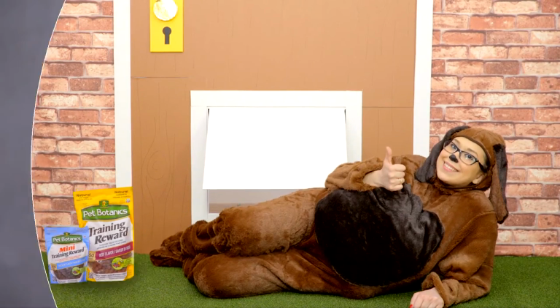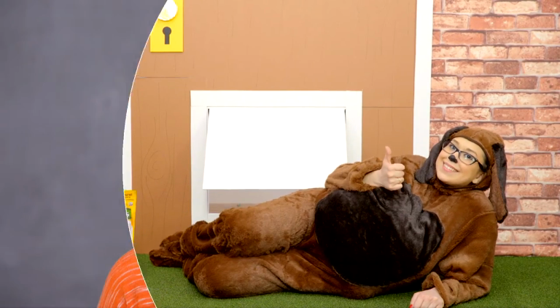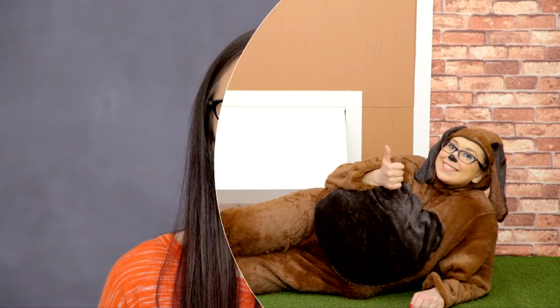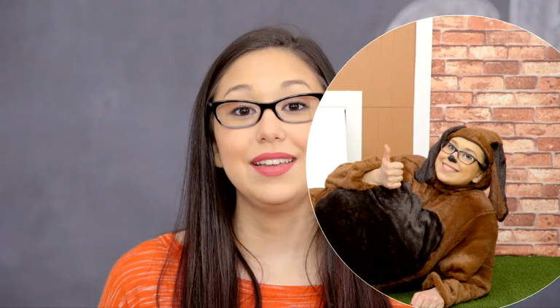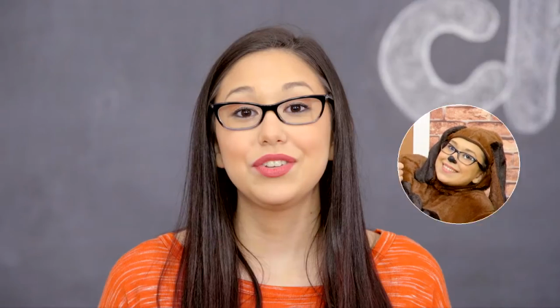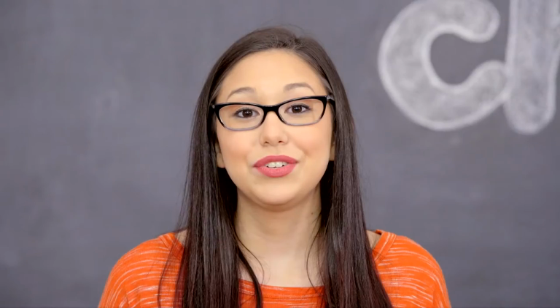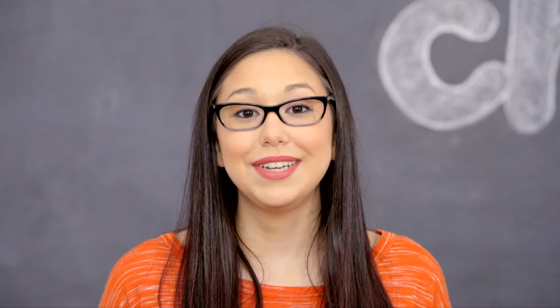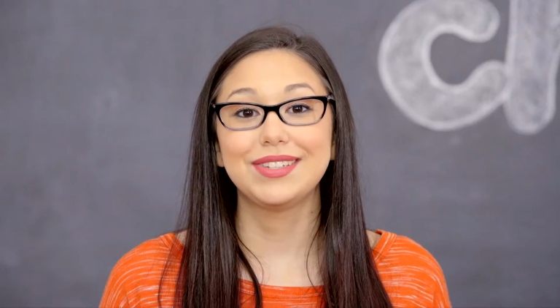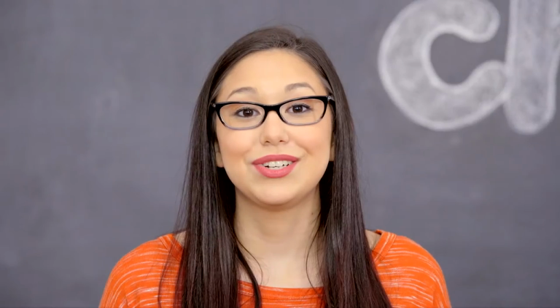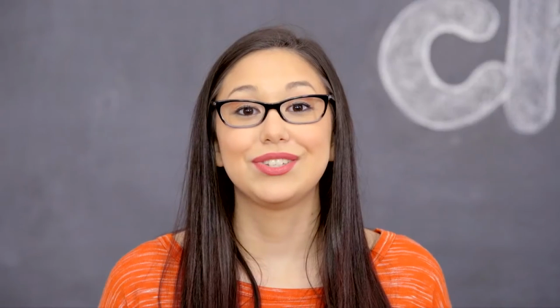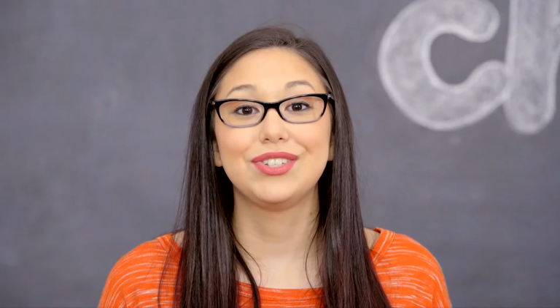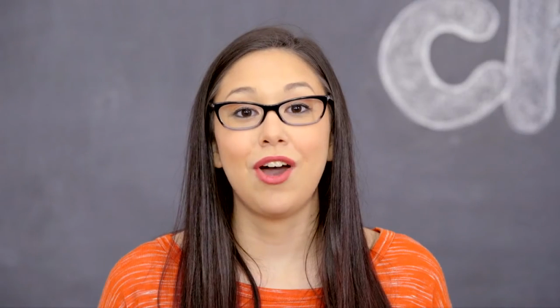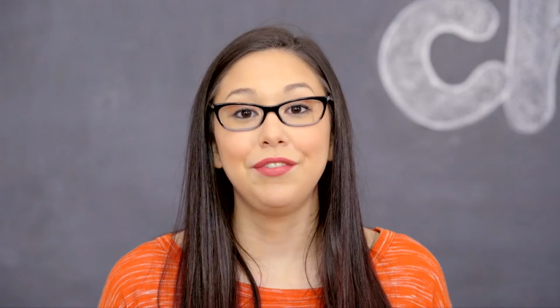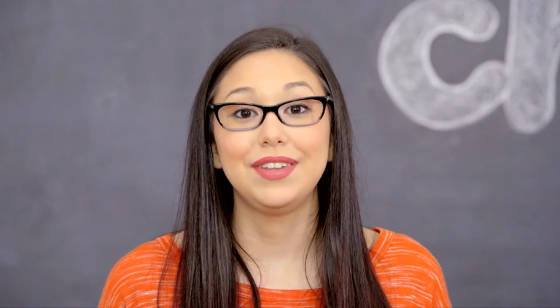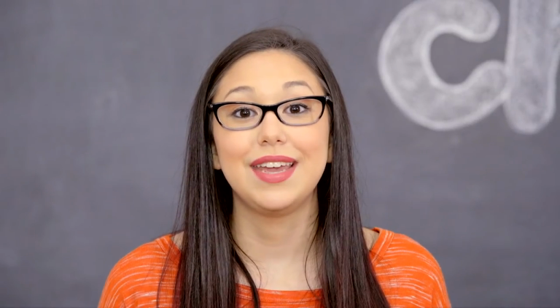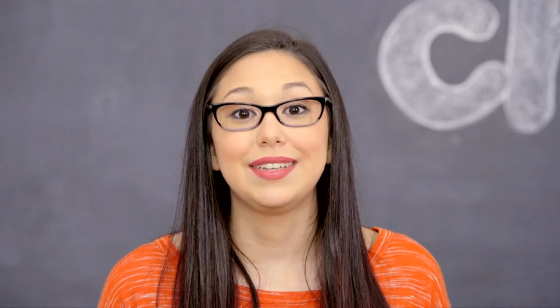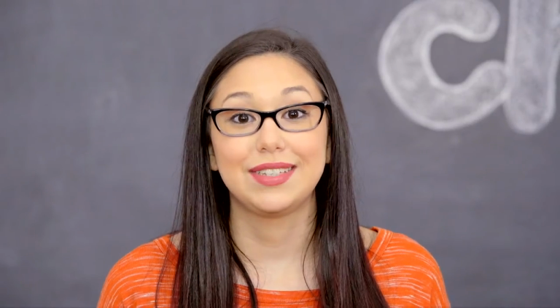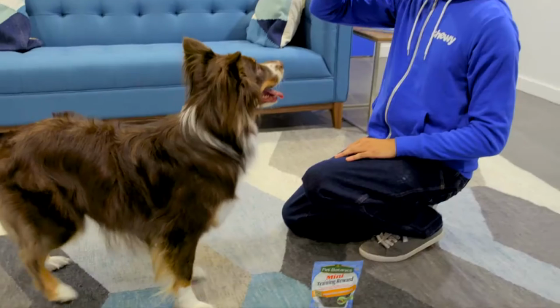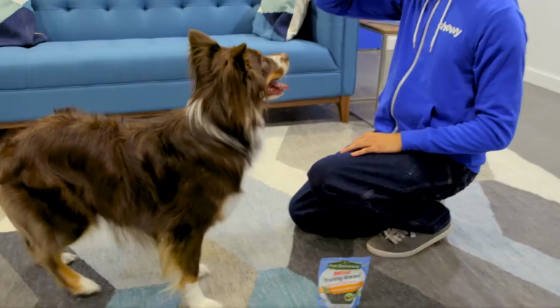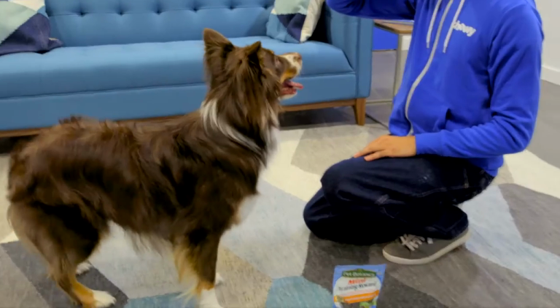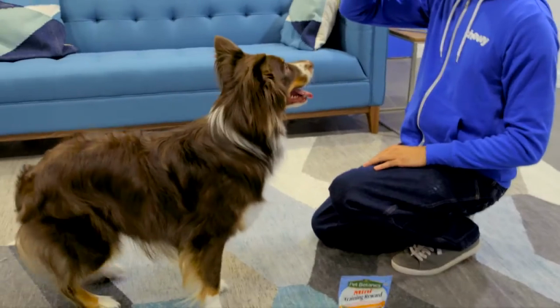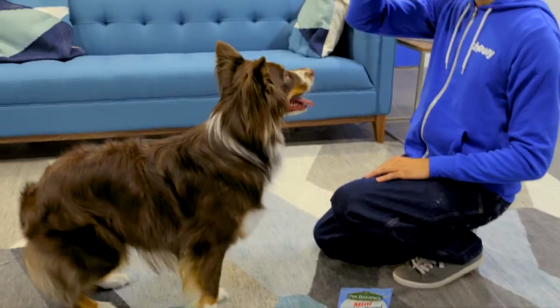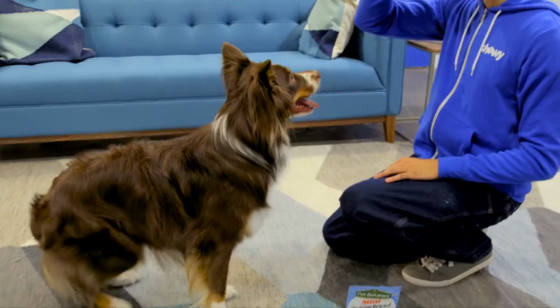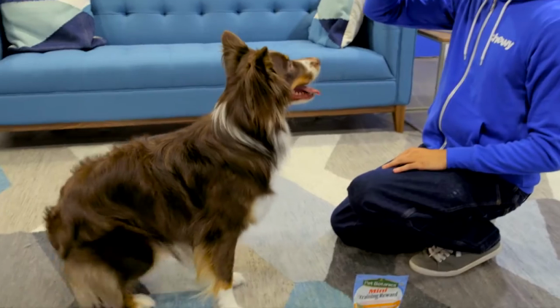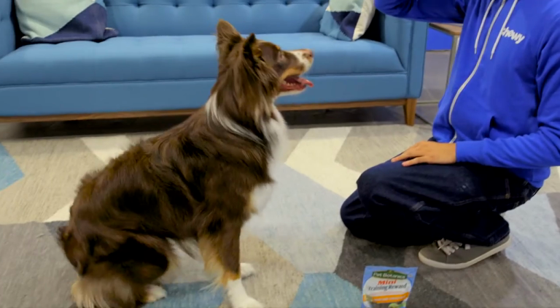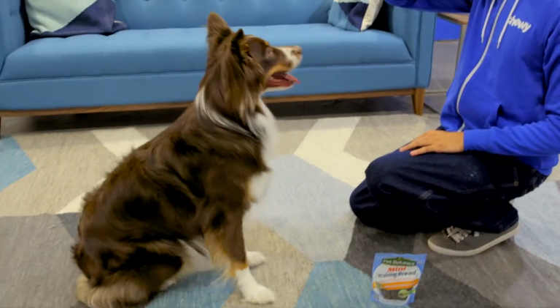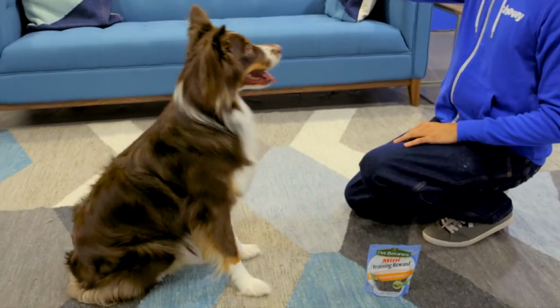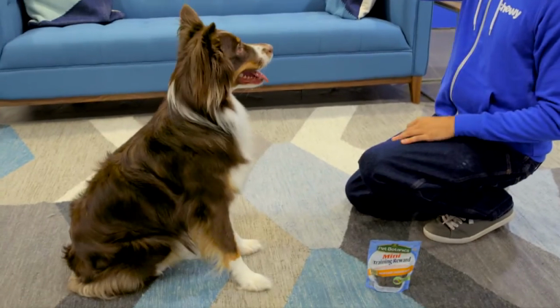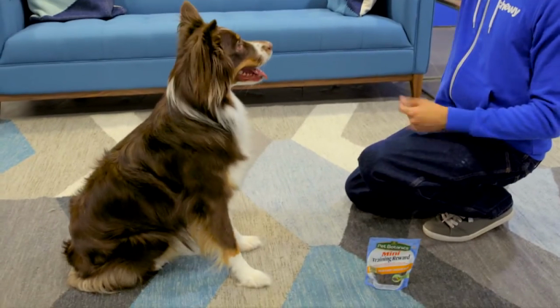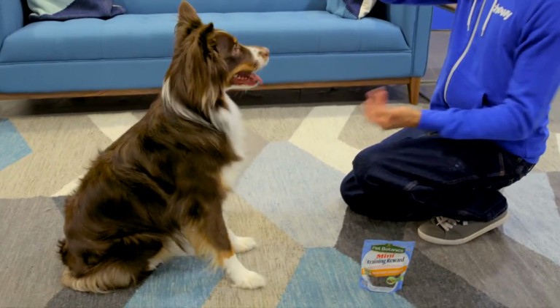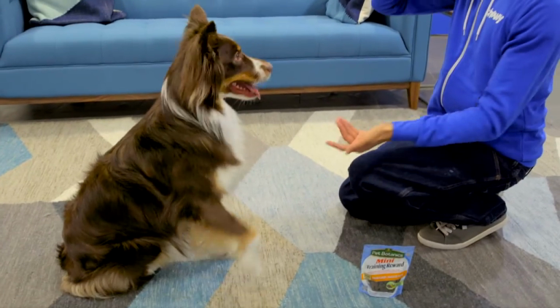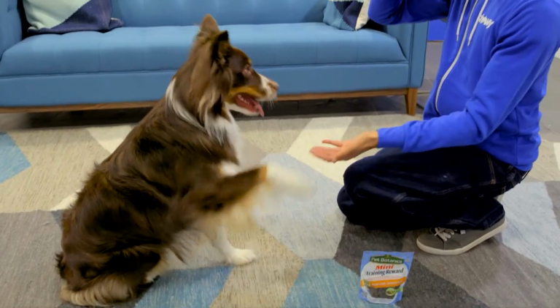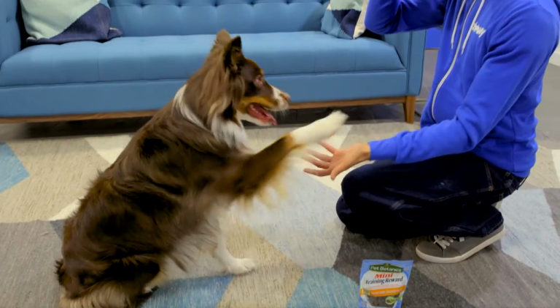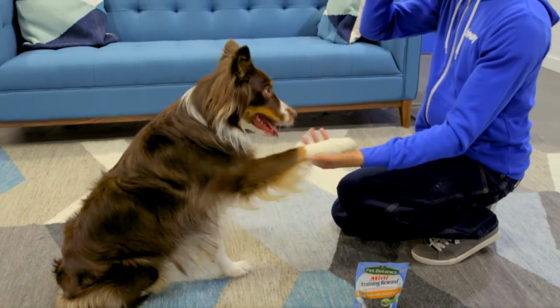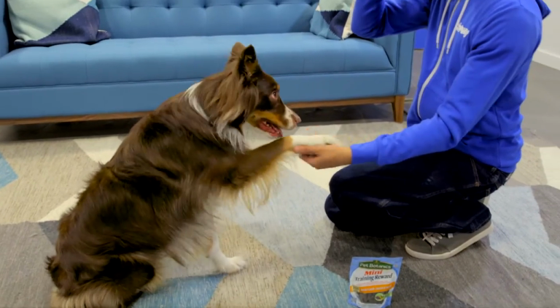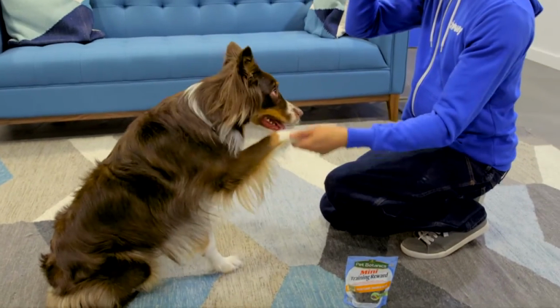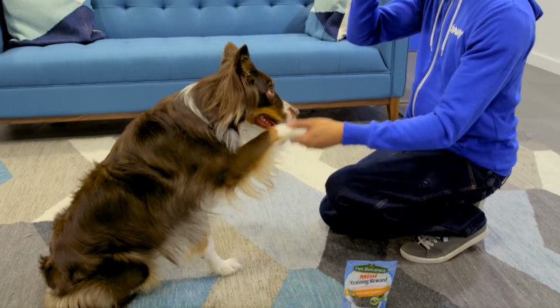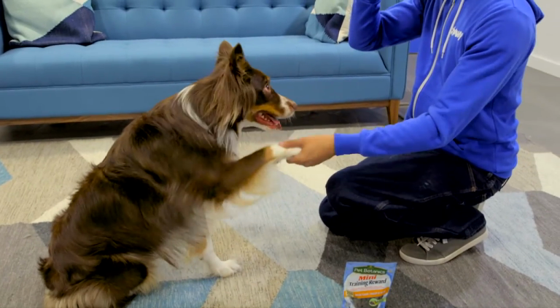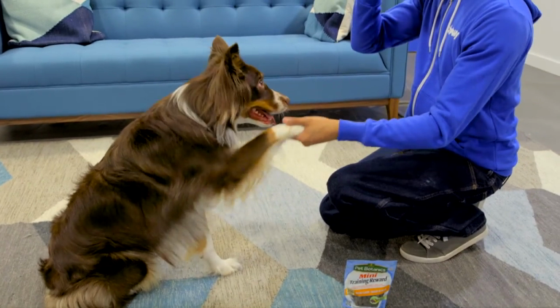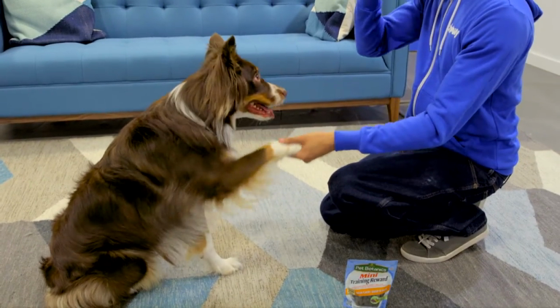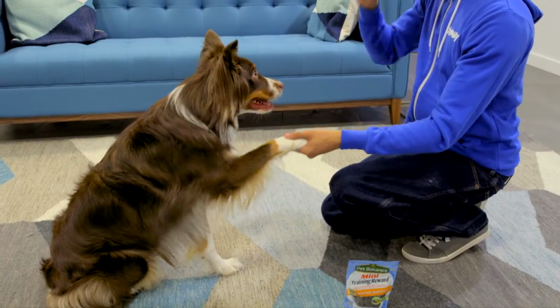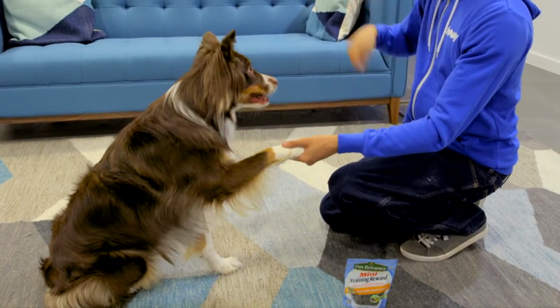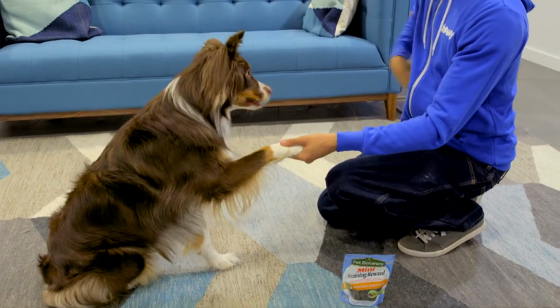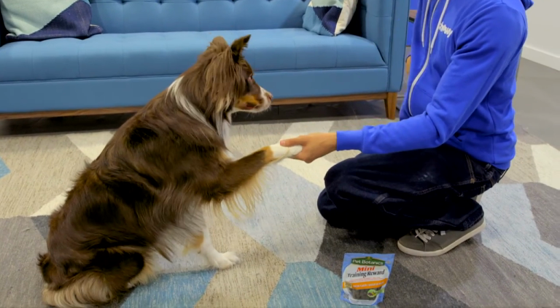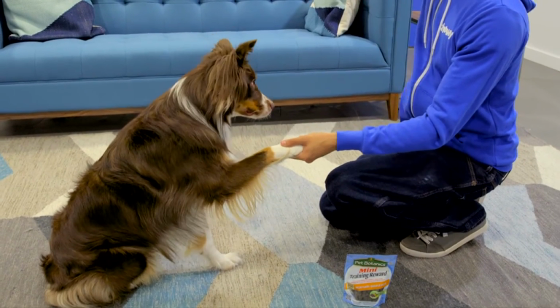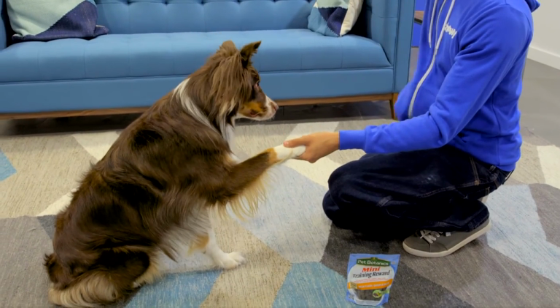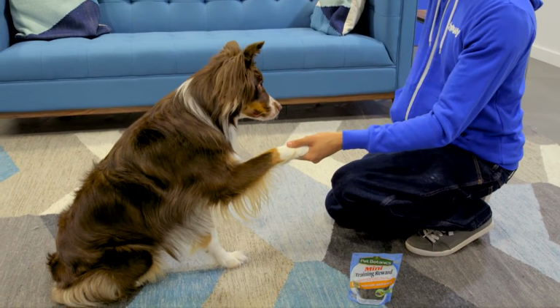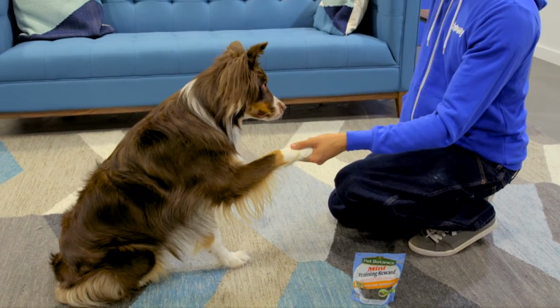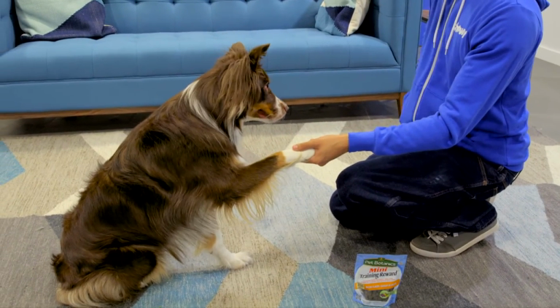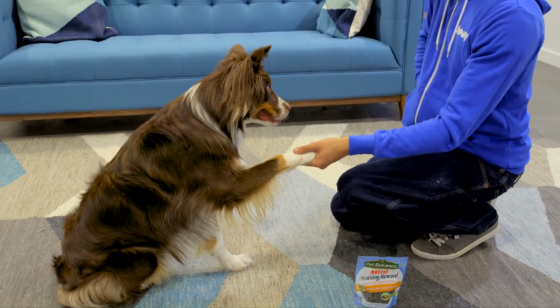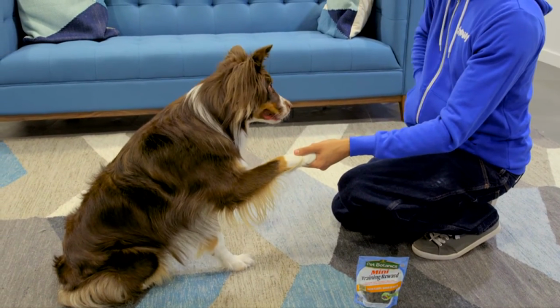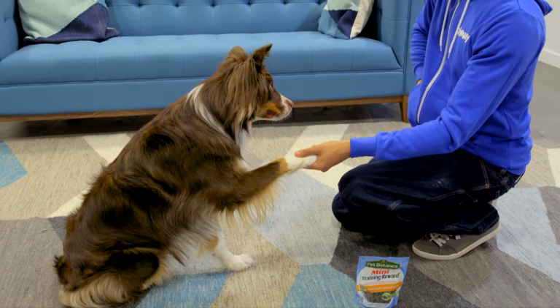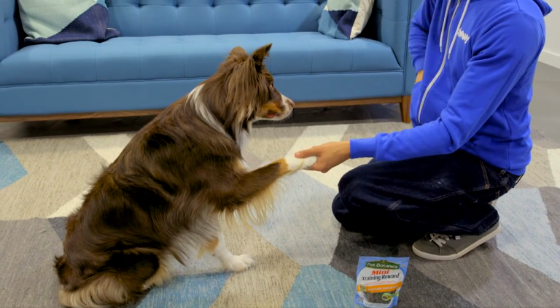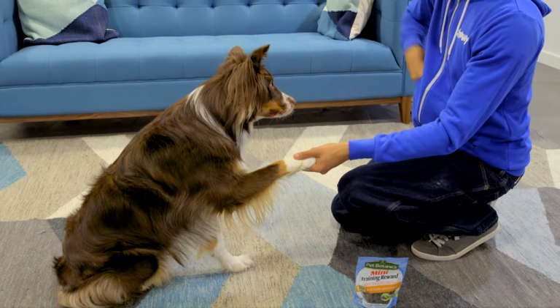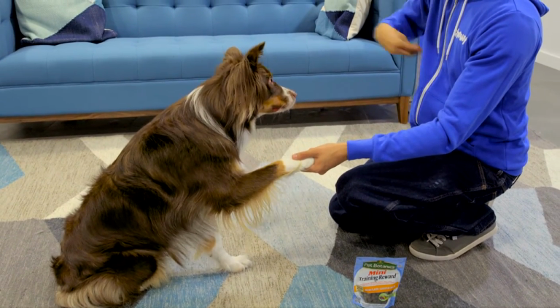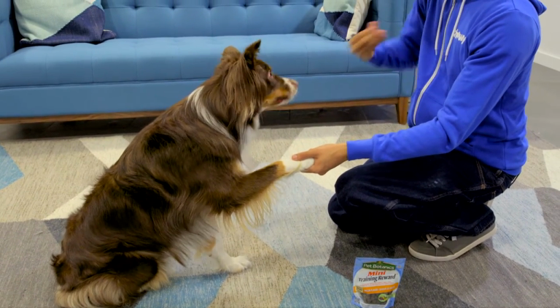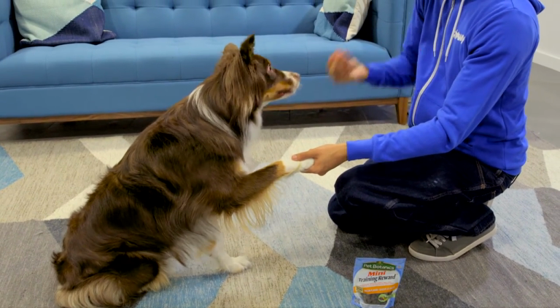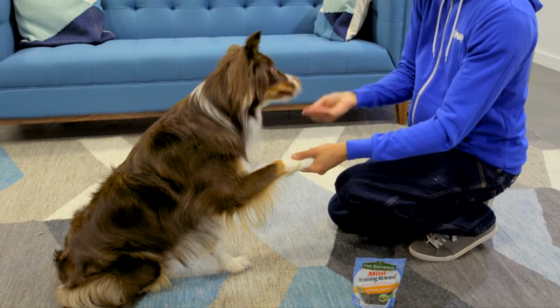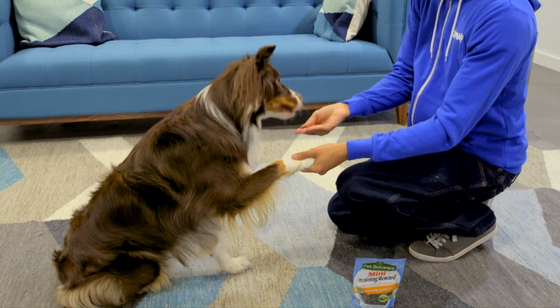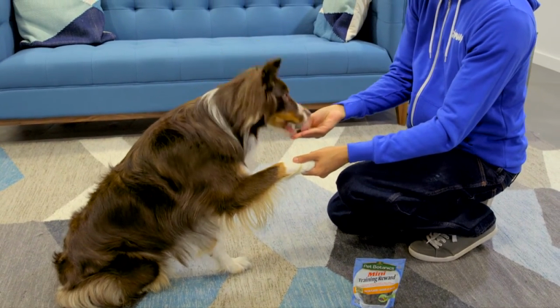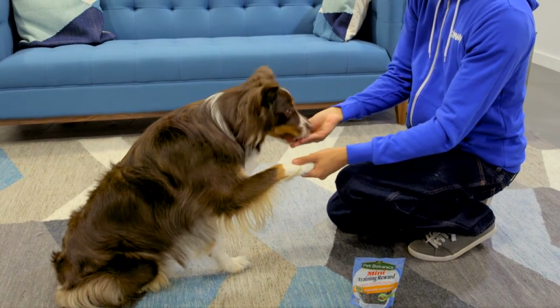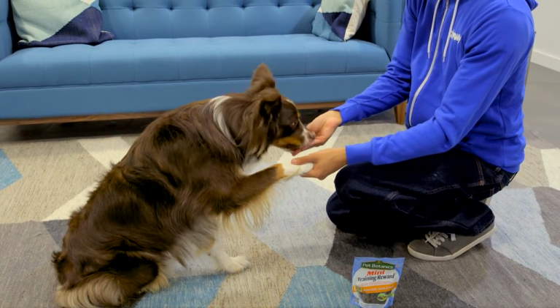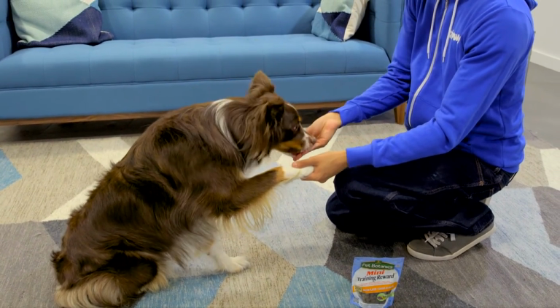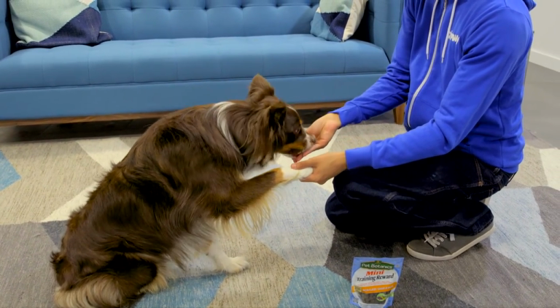These treats are soft yet tough. They won't crumble into a million pieces in your pocket, so feel free to carry them anywhere you go.